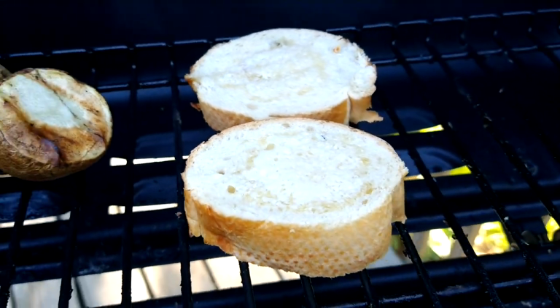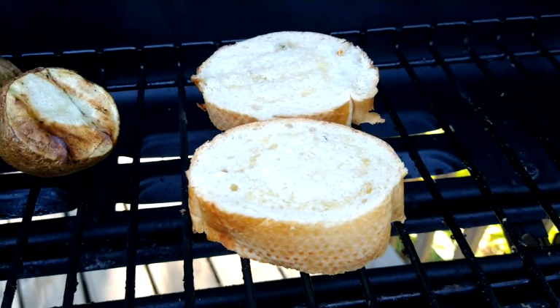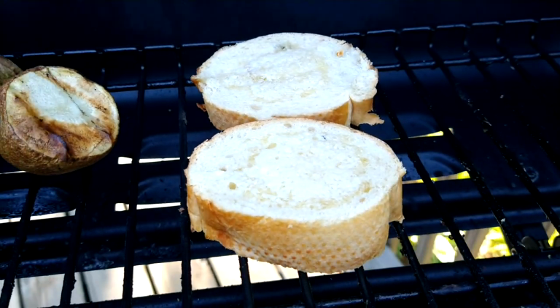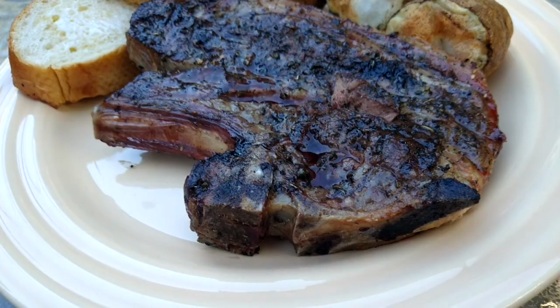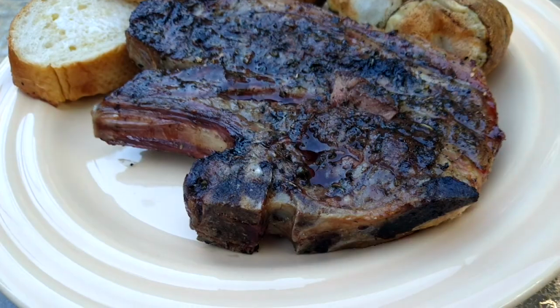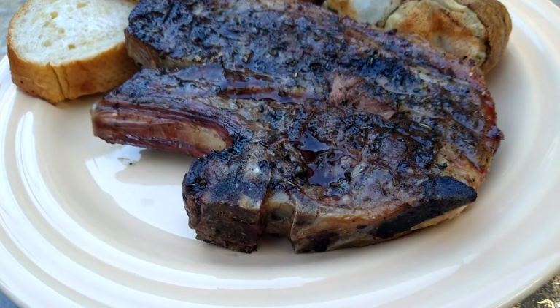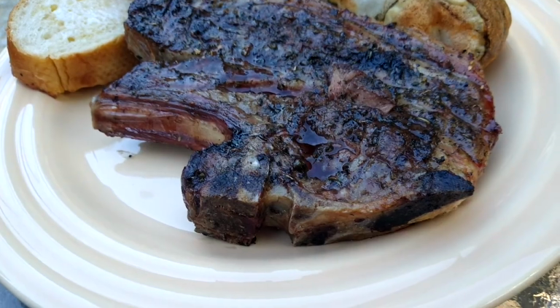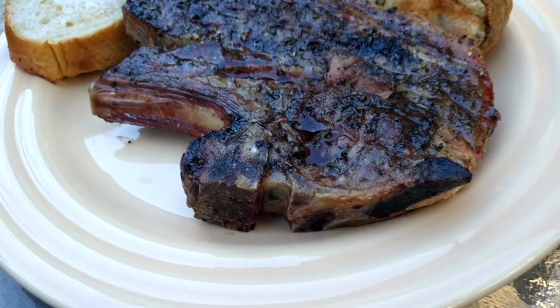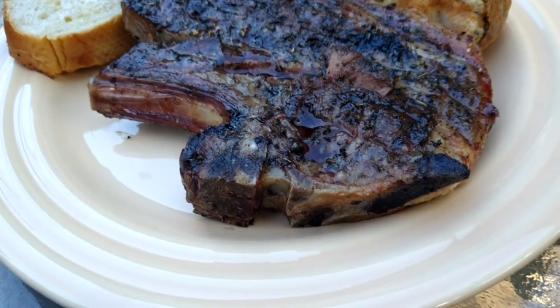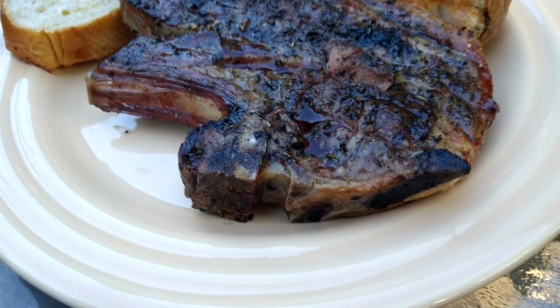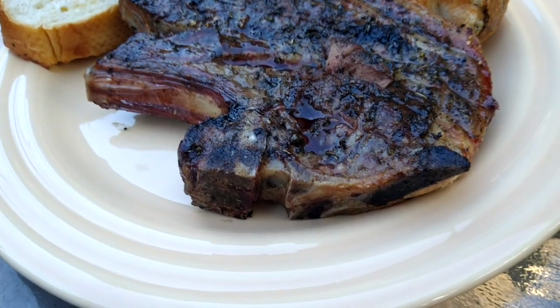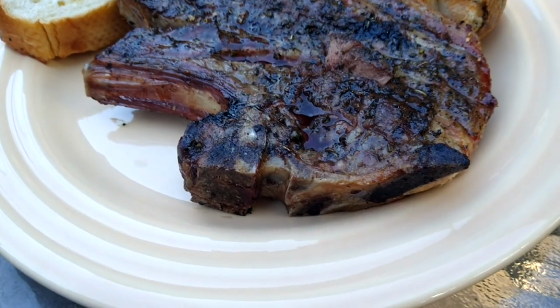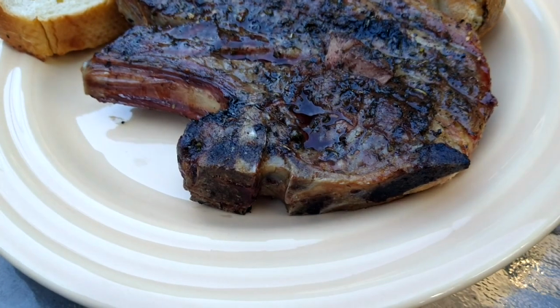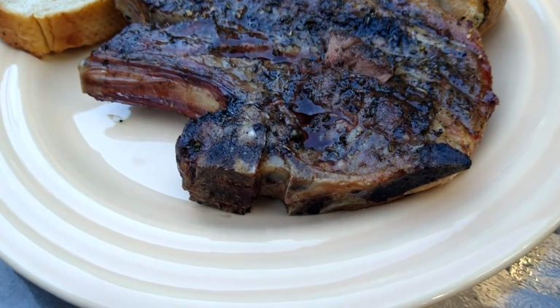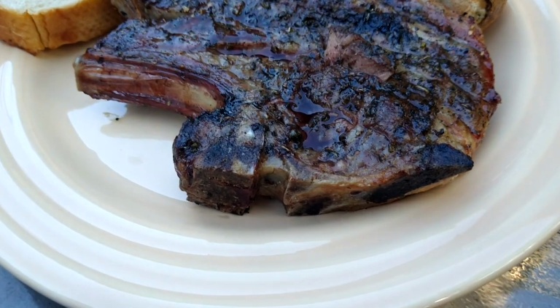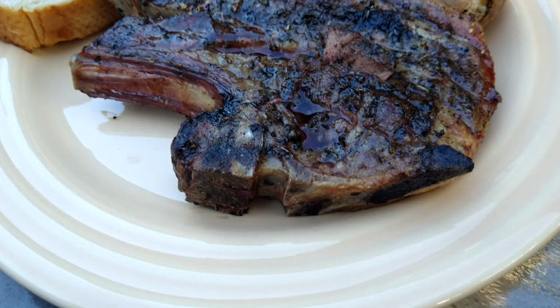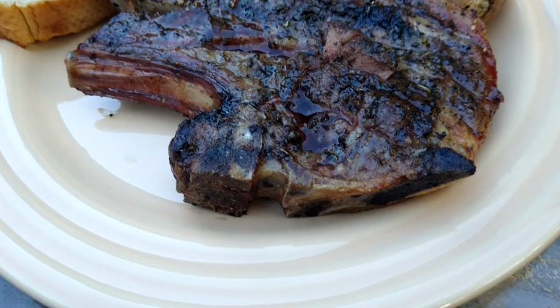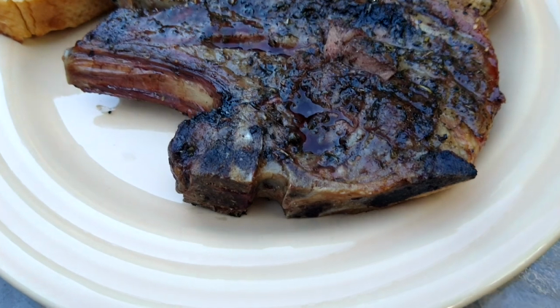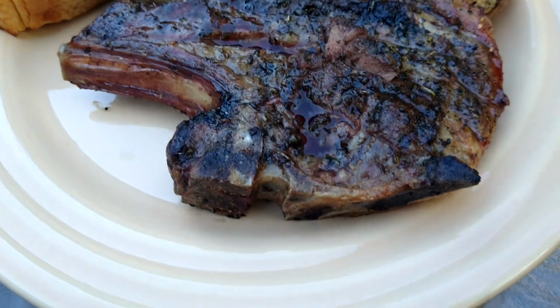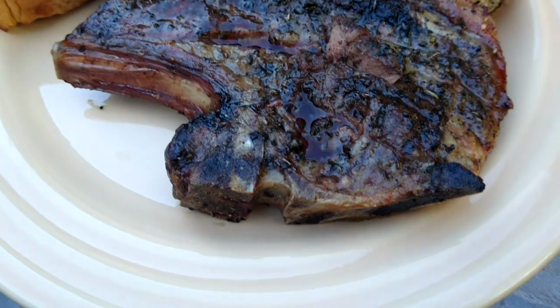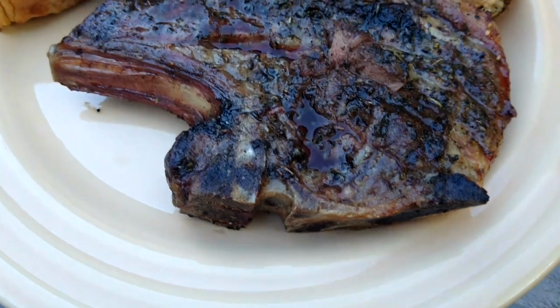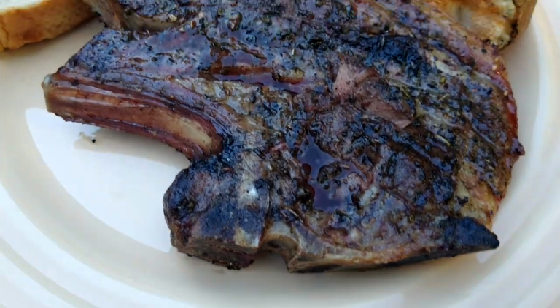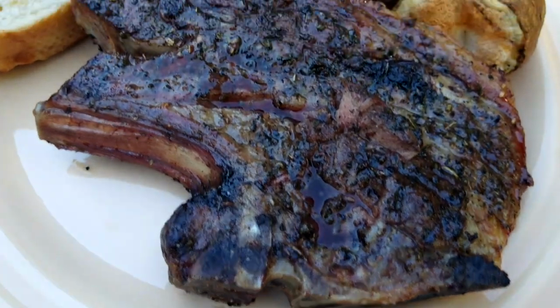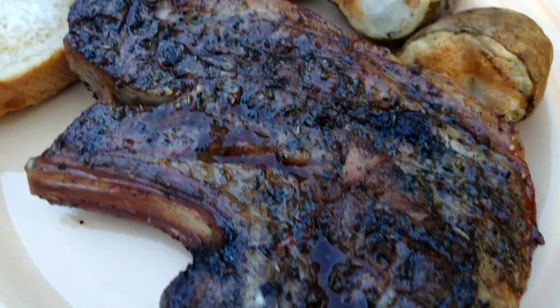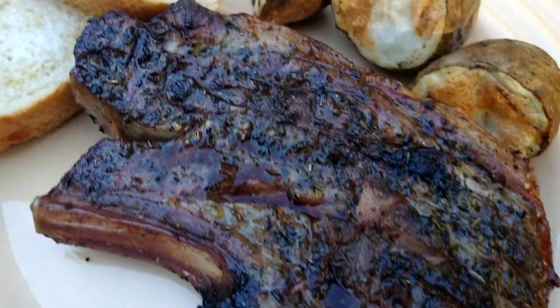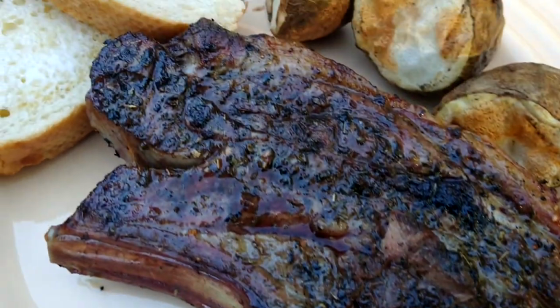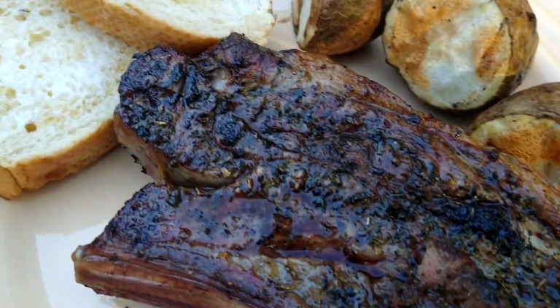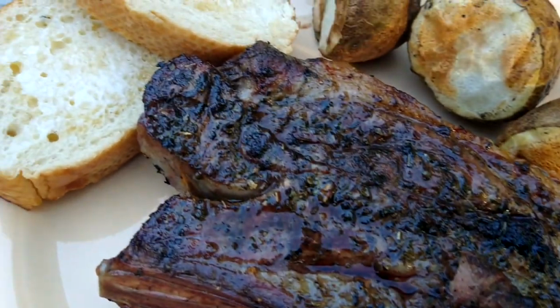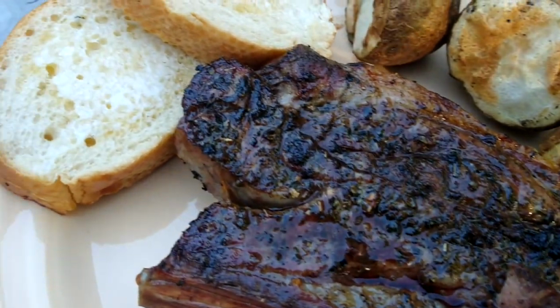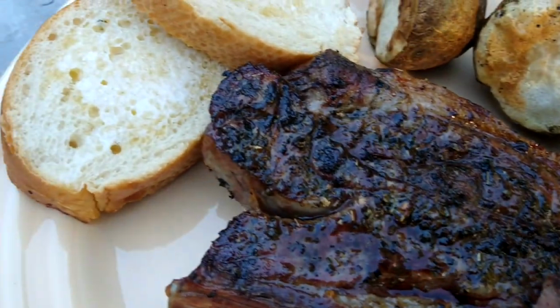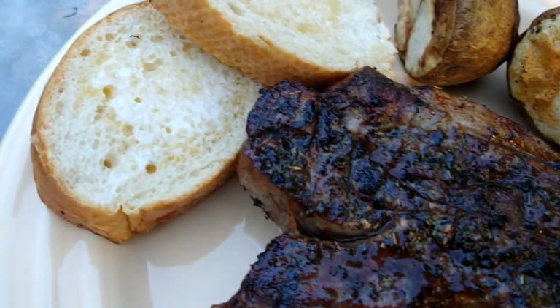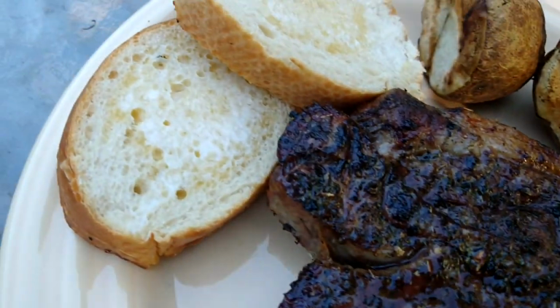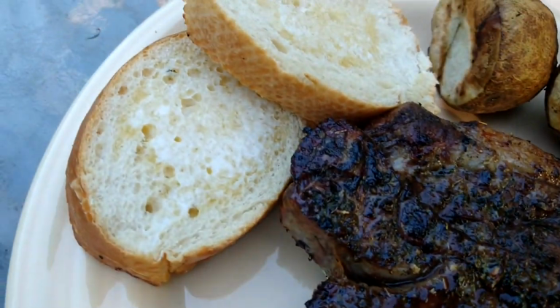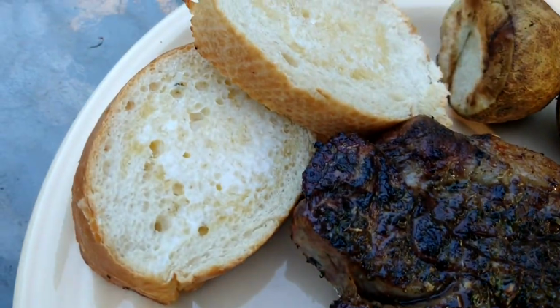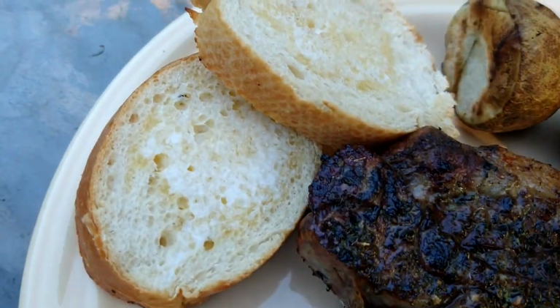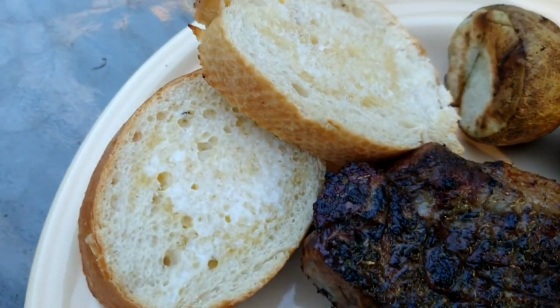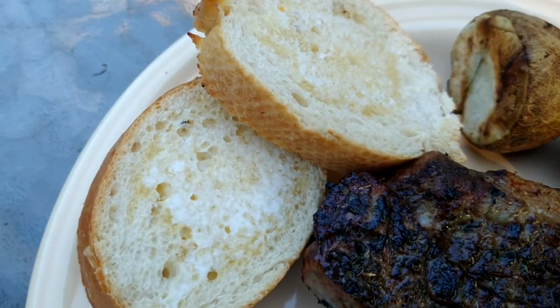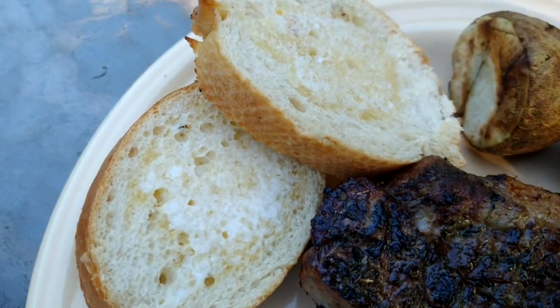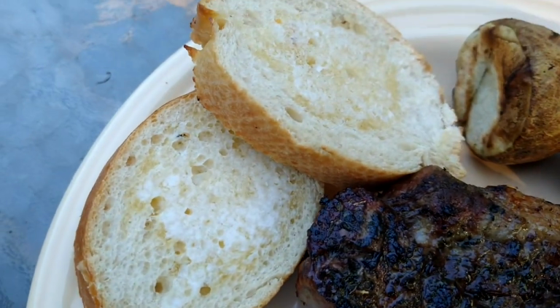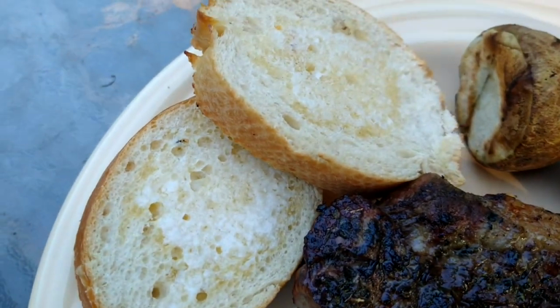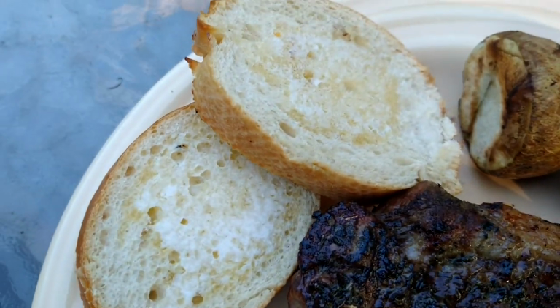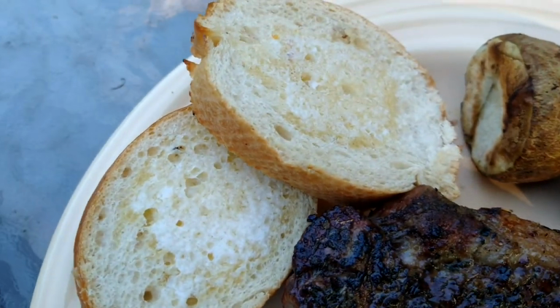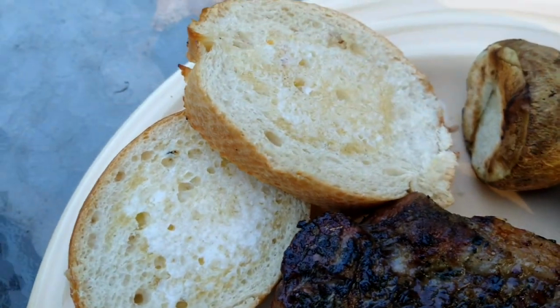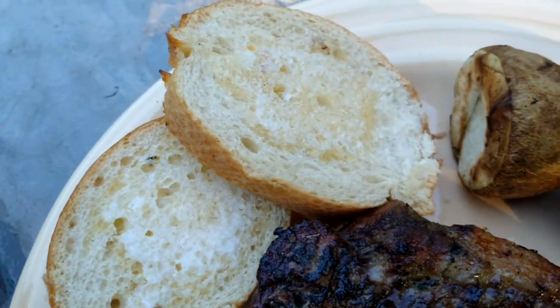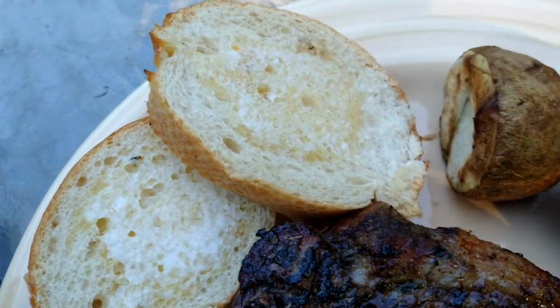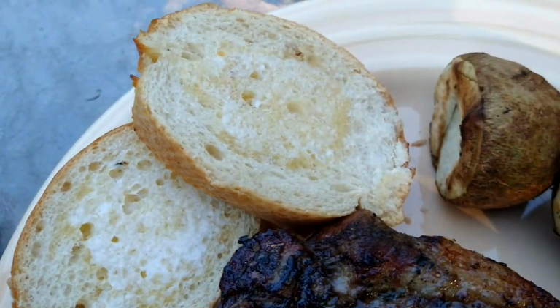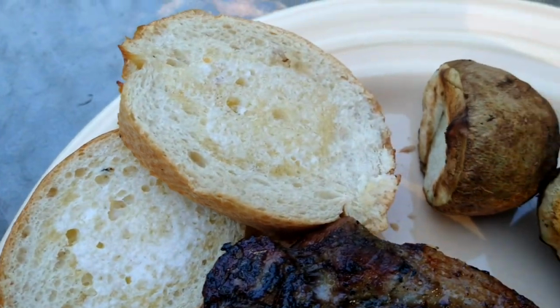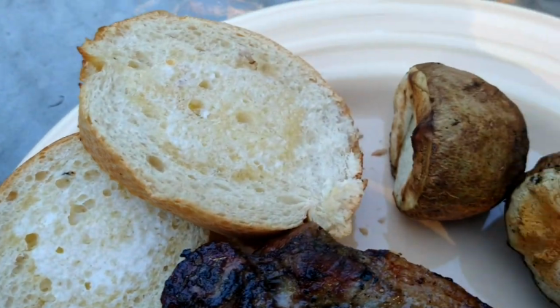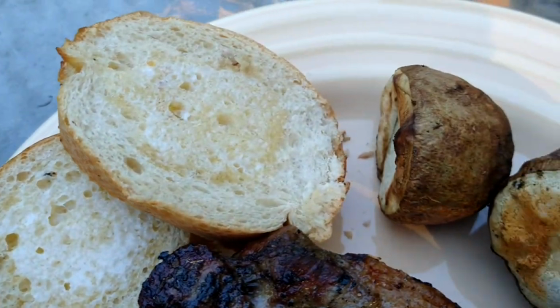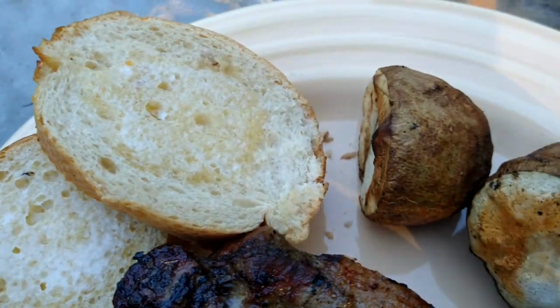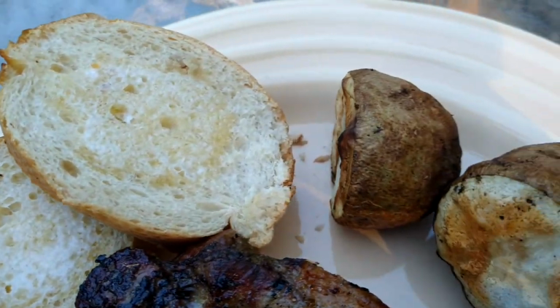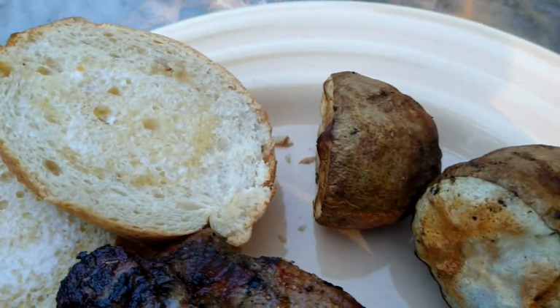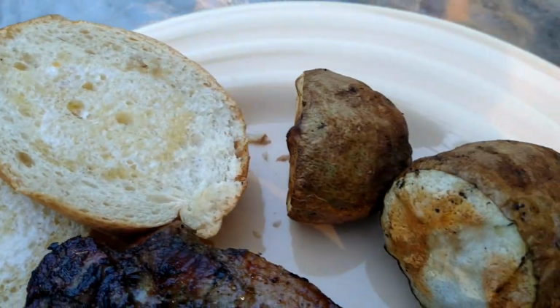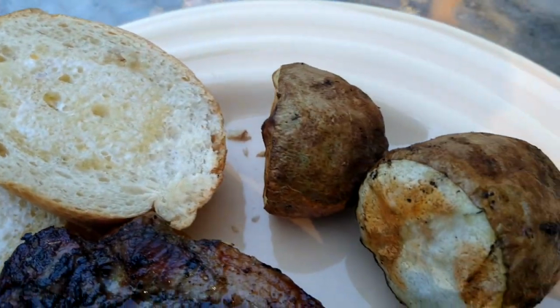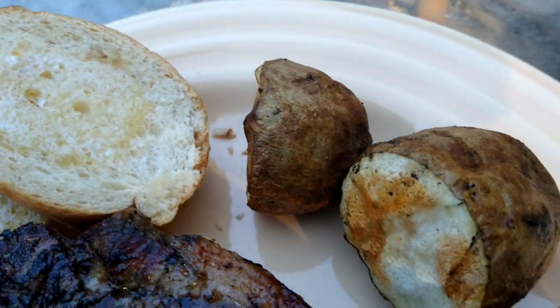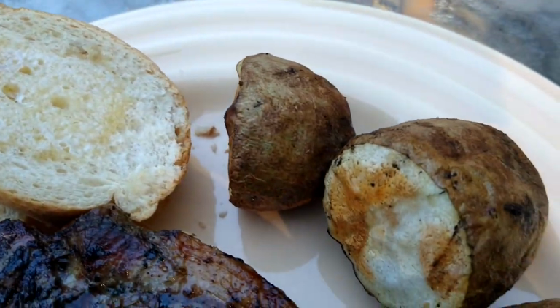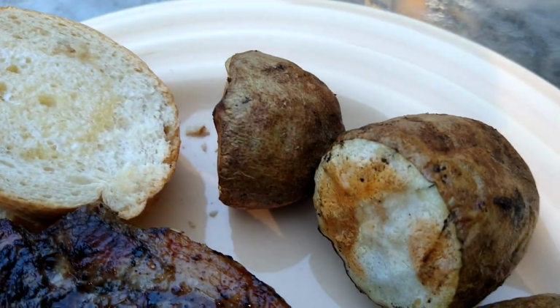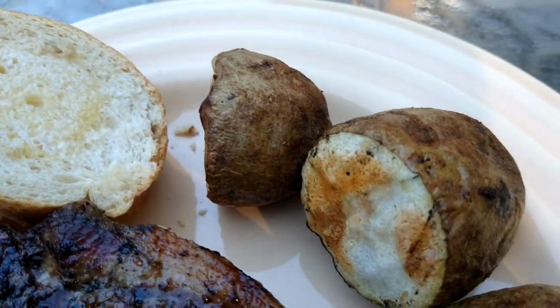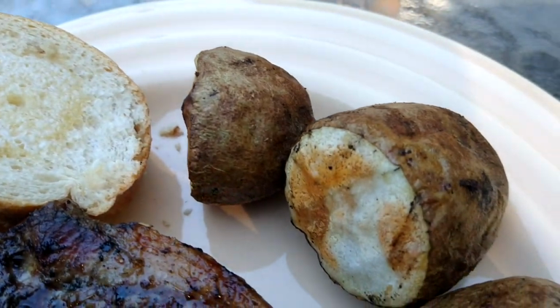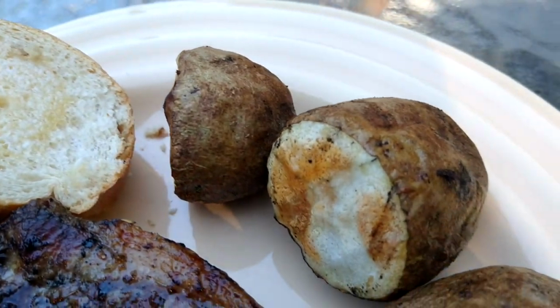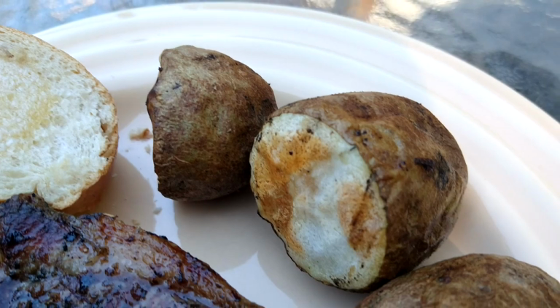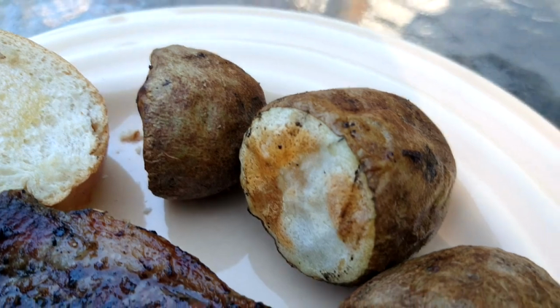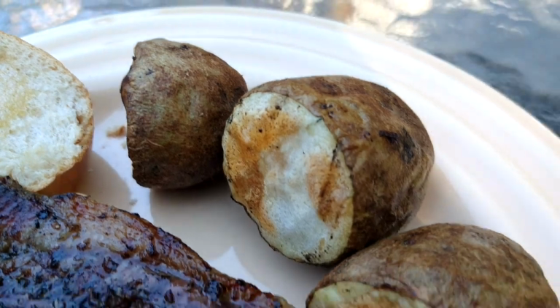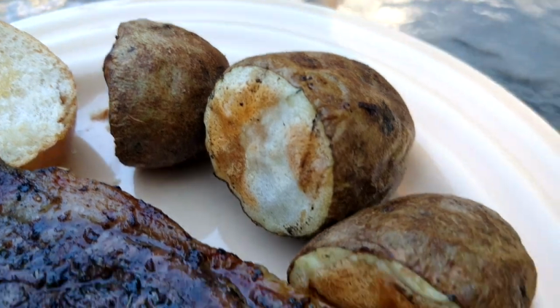And here's my meal tonight — here's my lamb, my toasted buttered bread, and my potatoes.